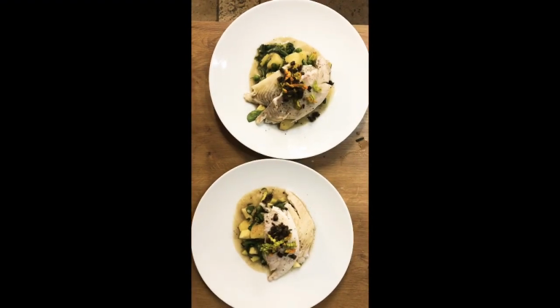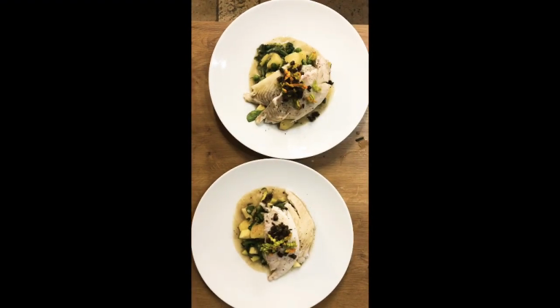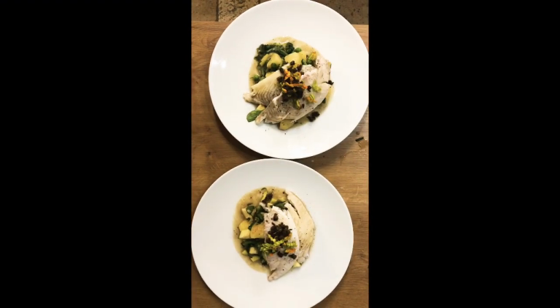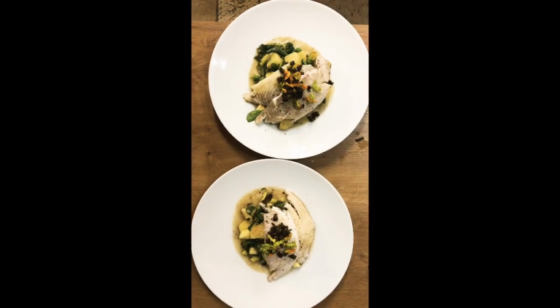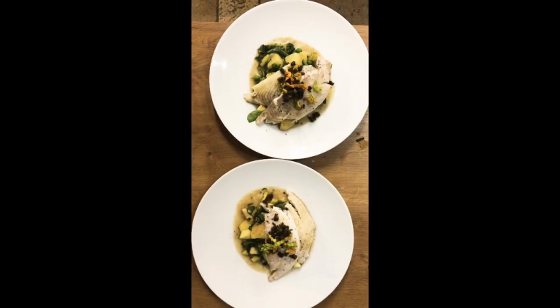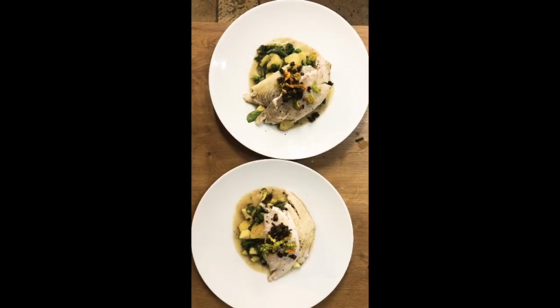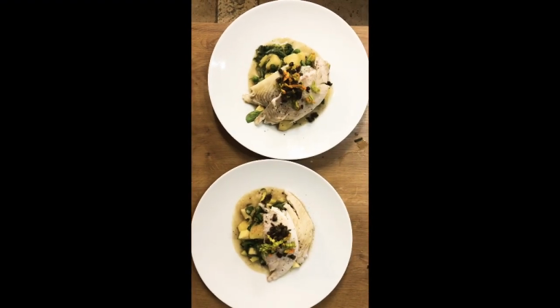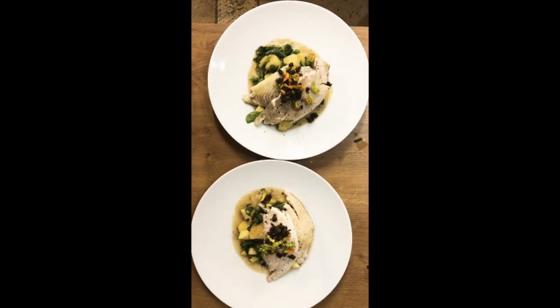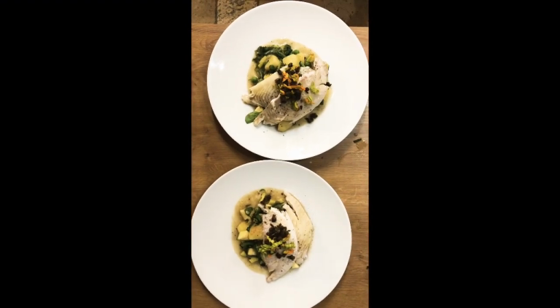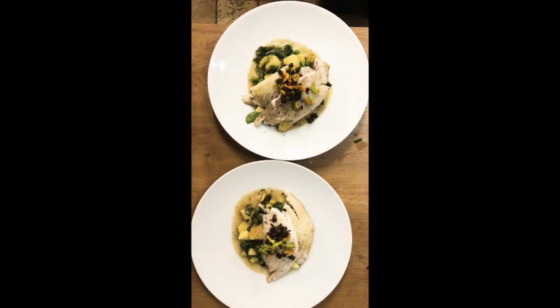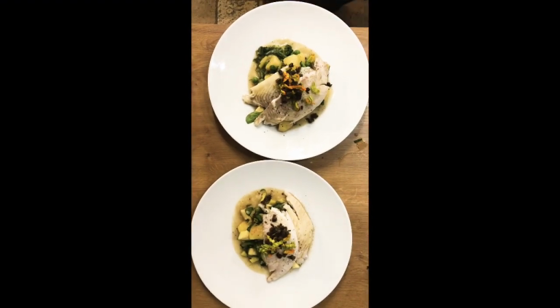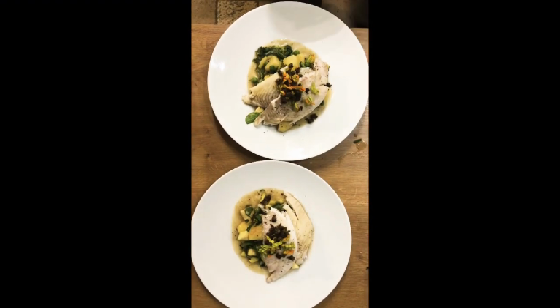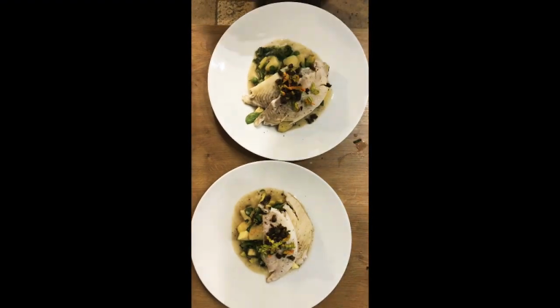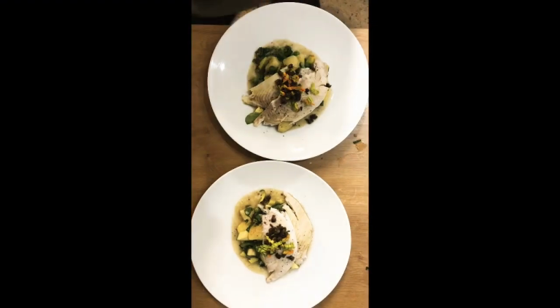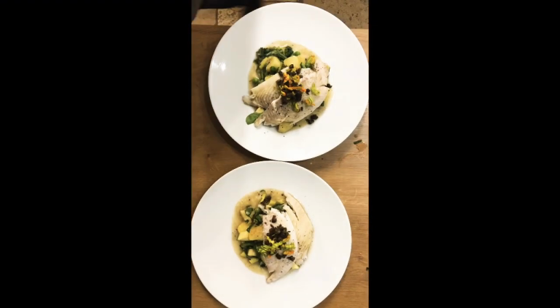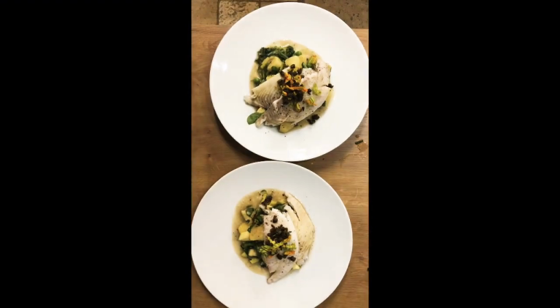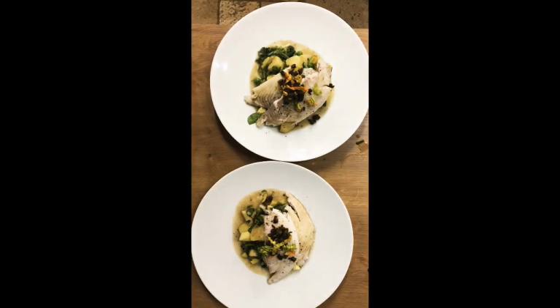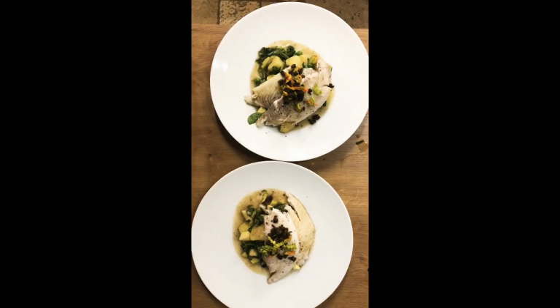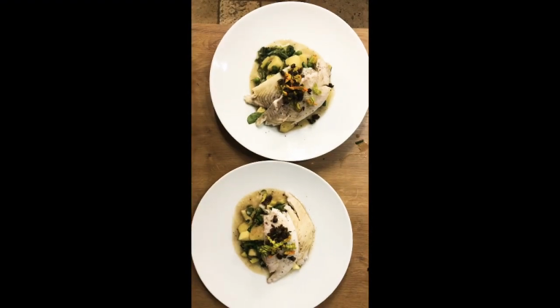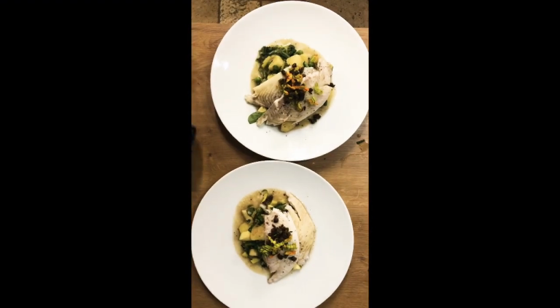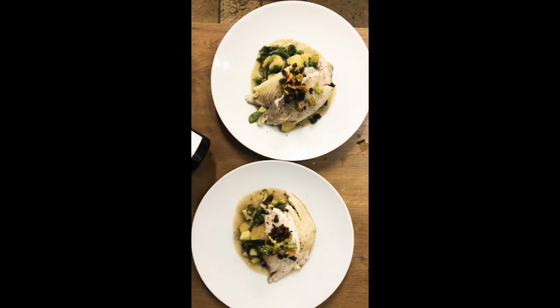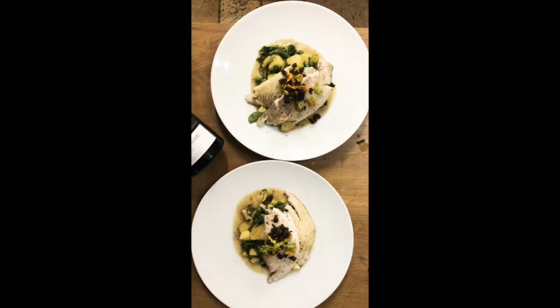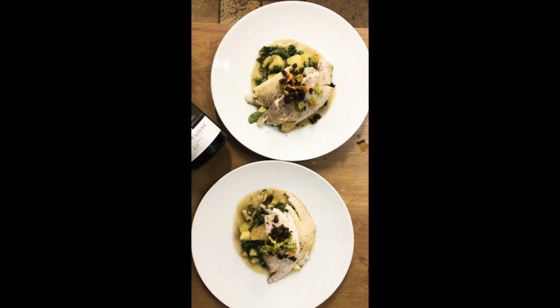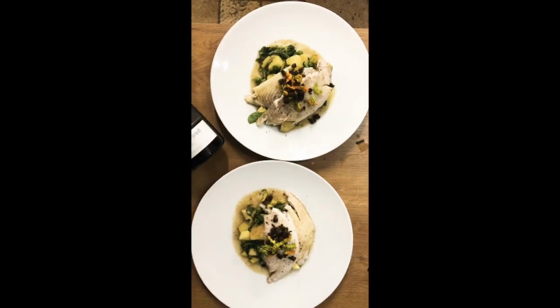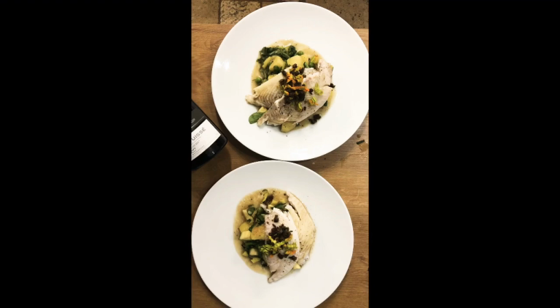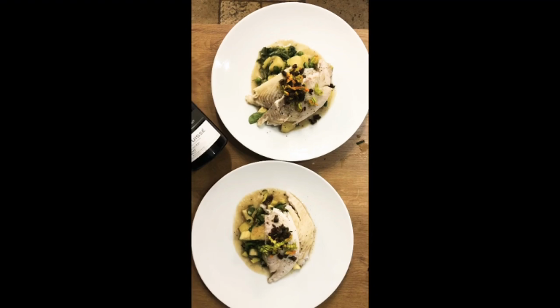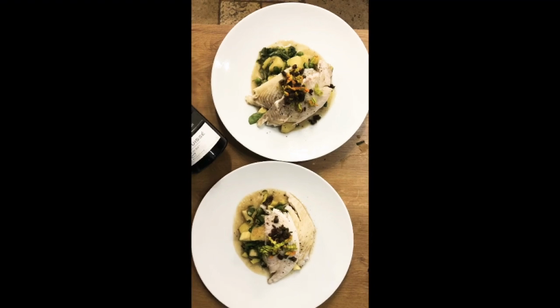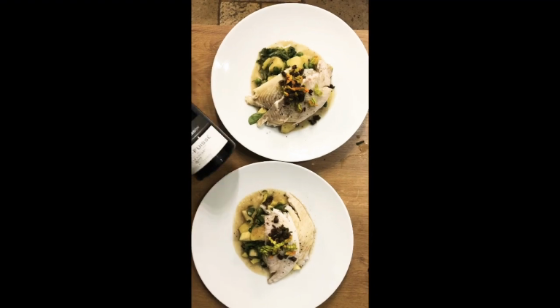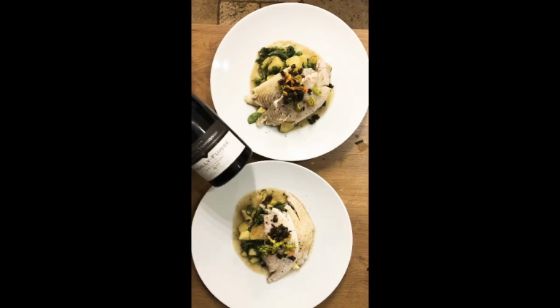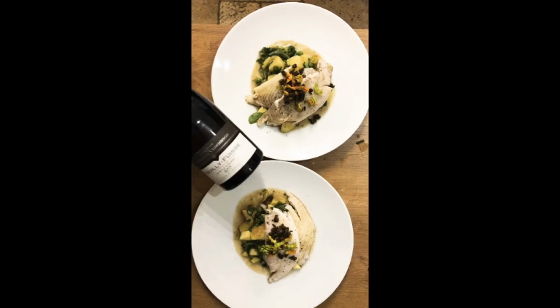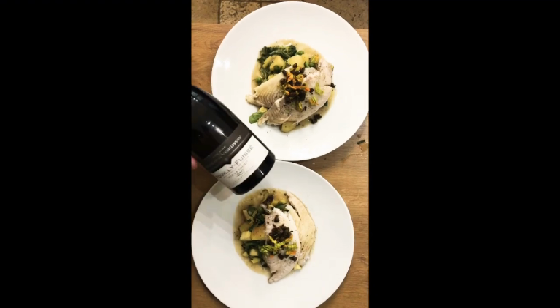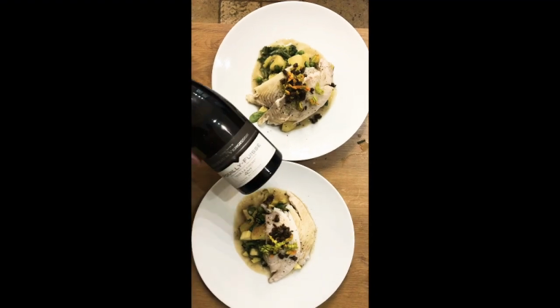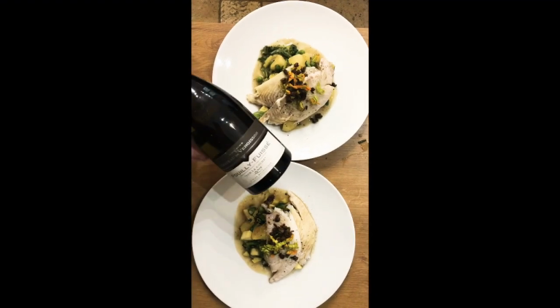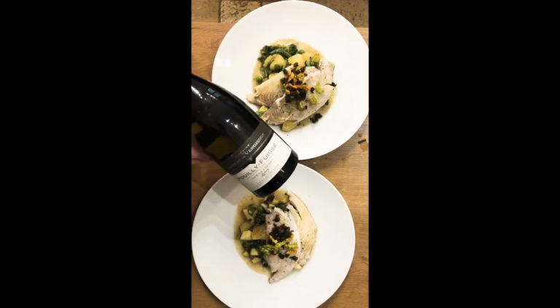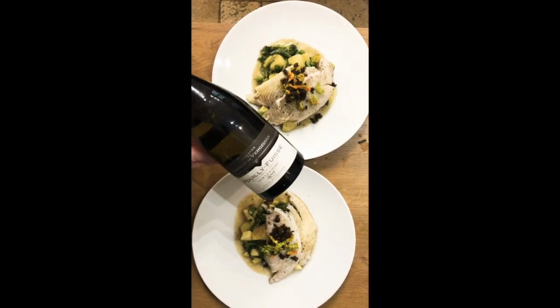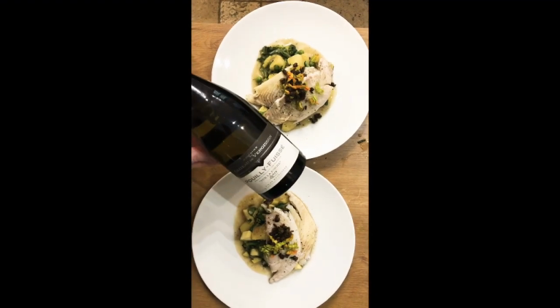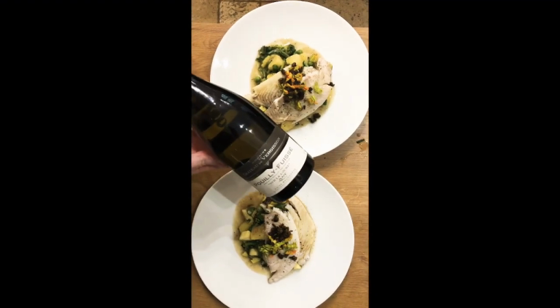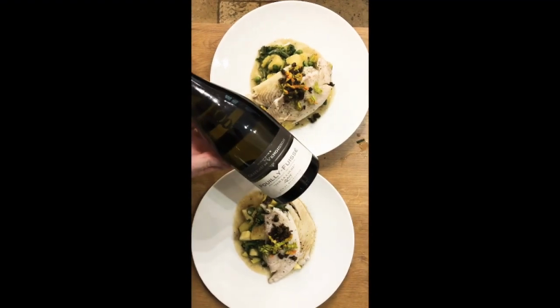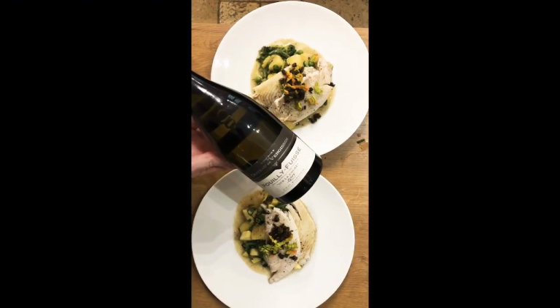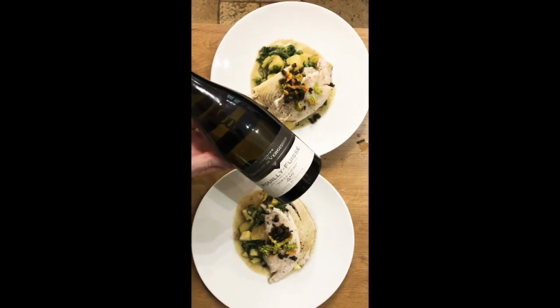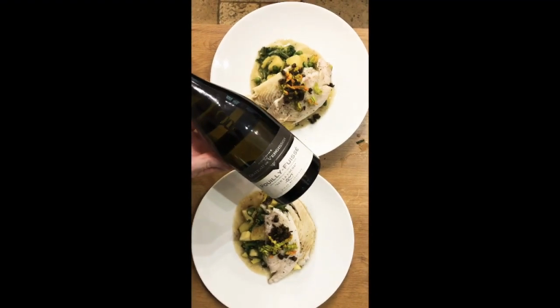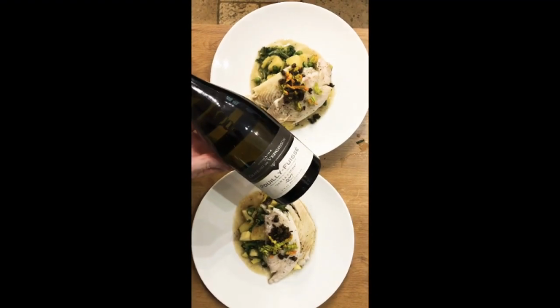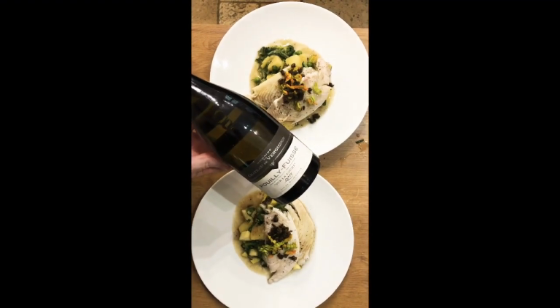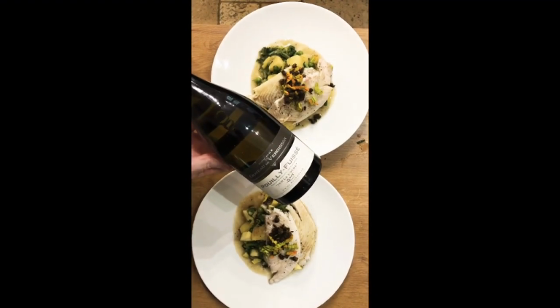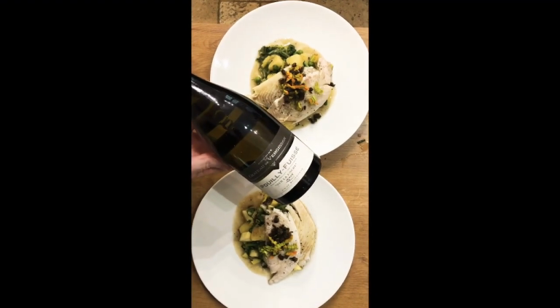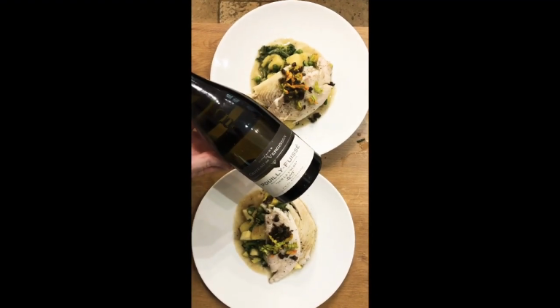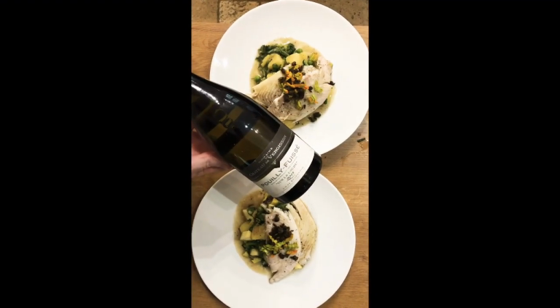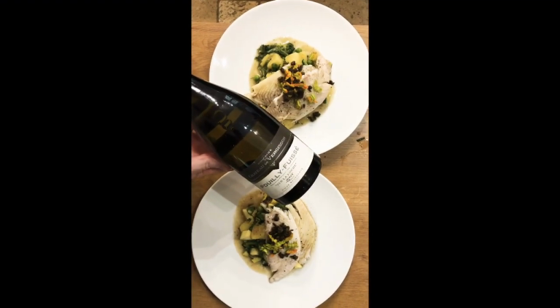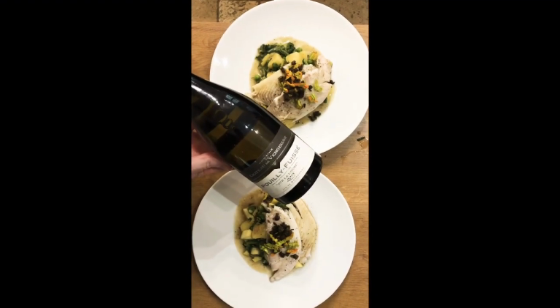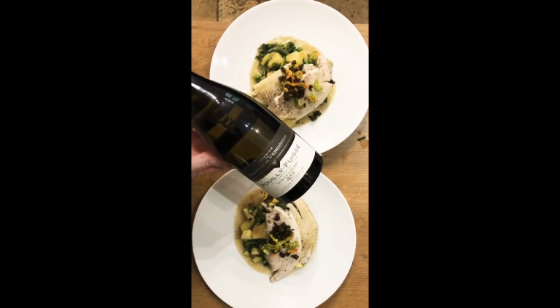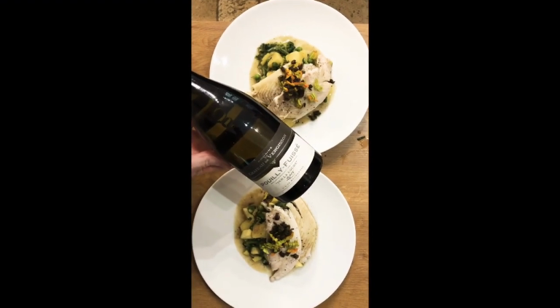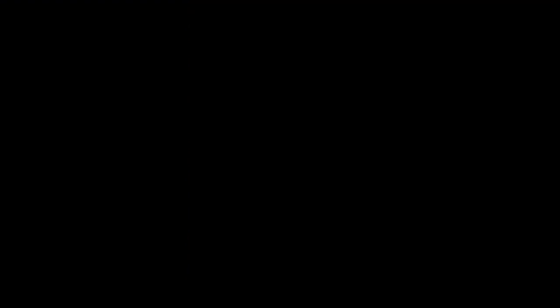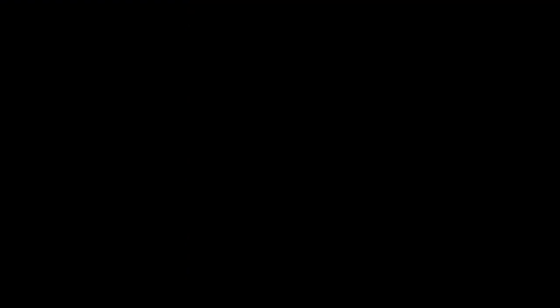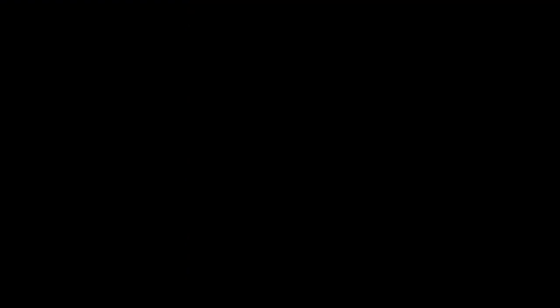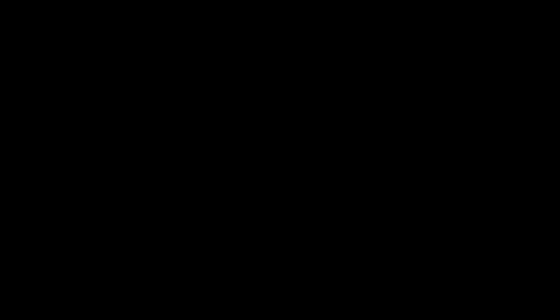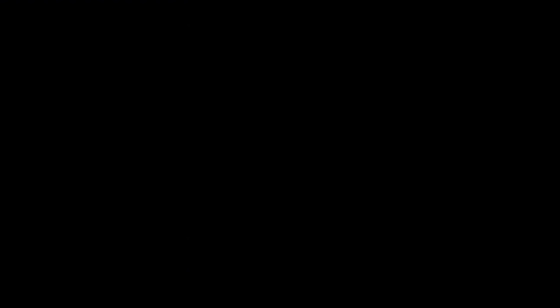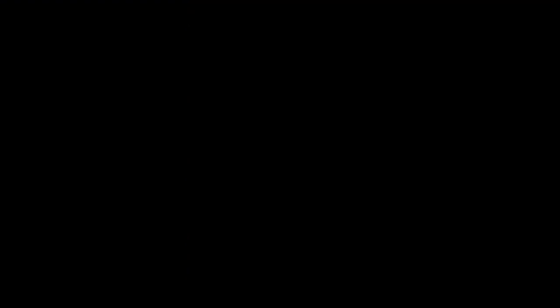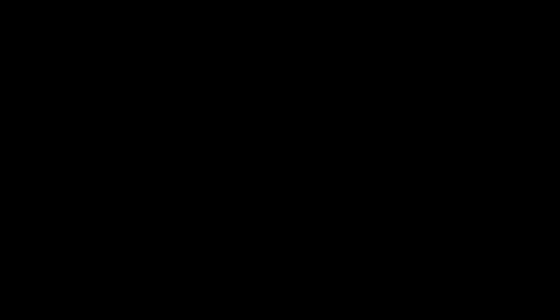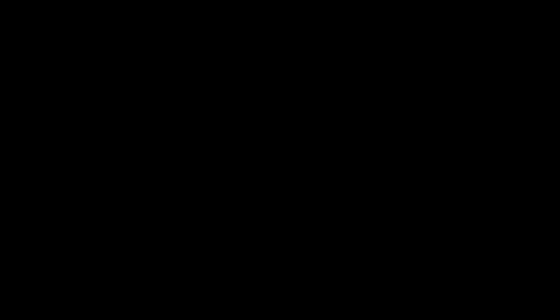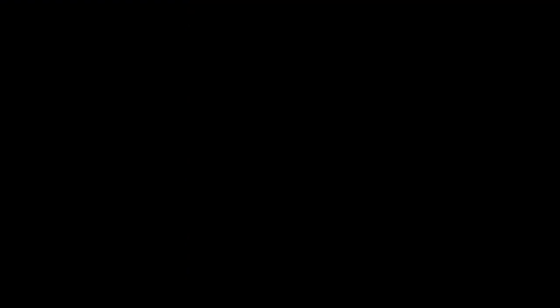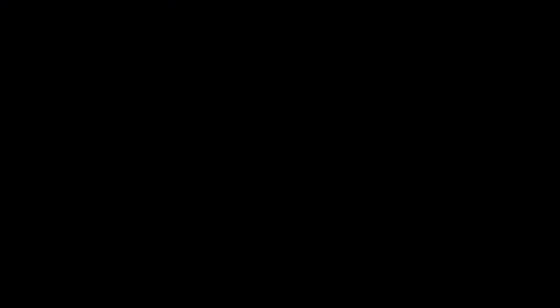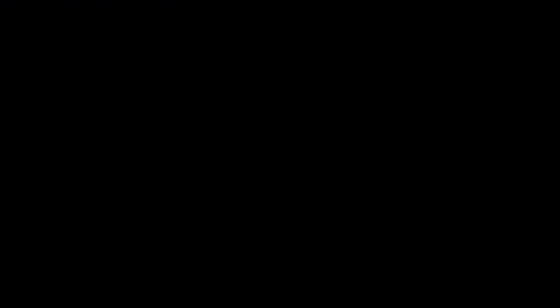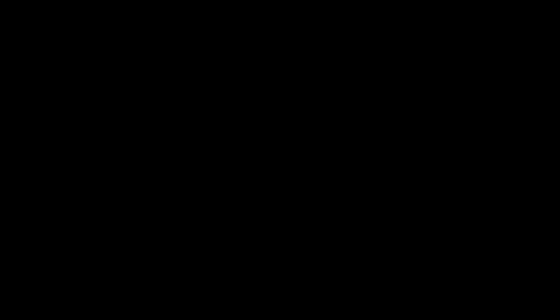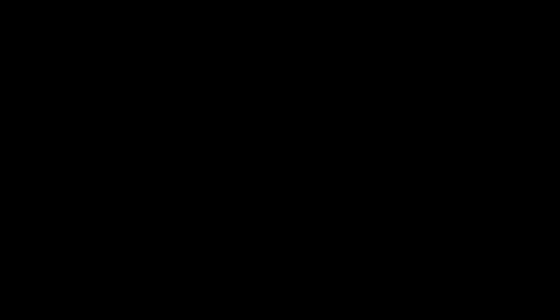Another summer delight from BurgundyWine.com and Eldon Selections. Thanks and see you soon.